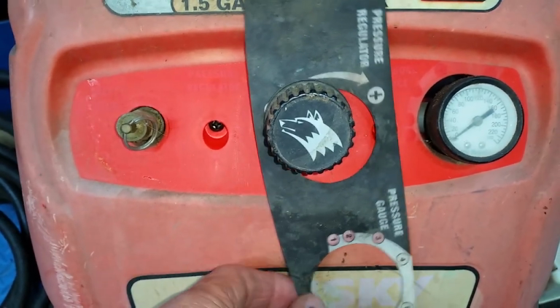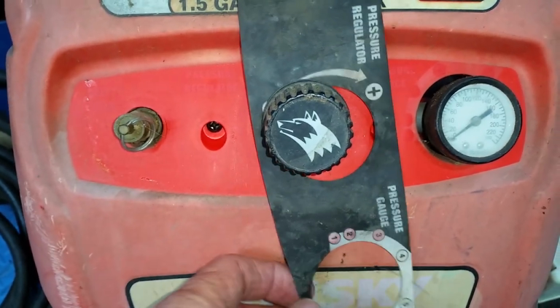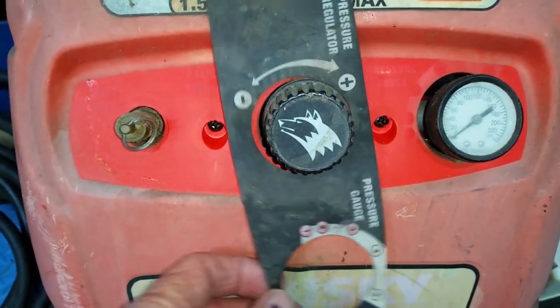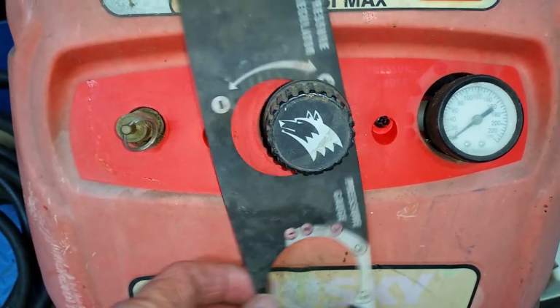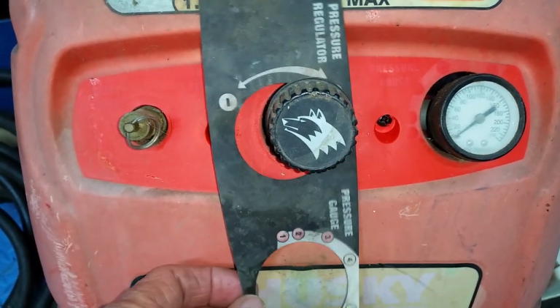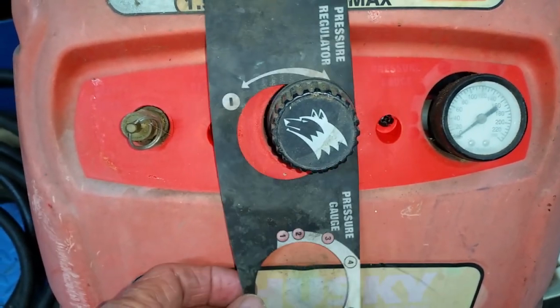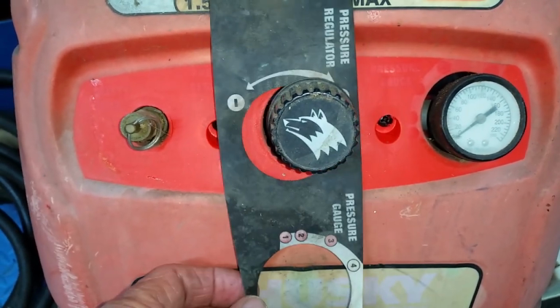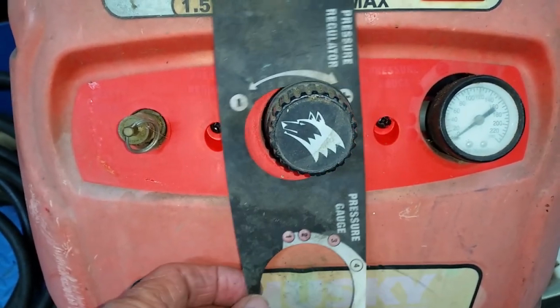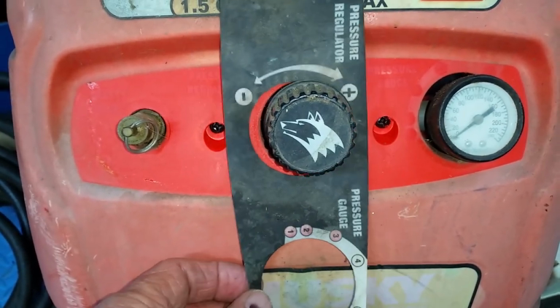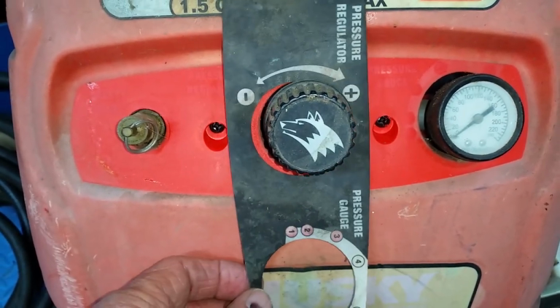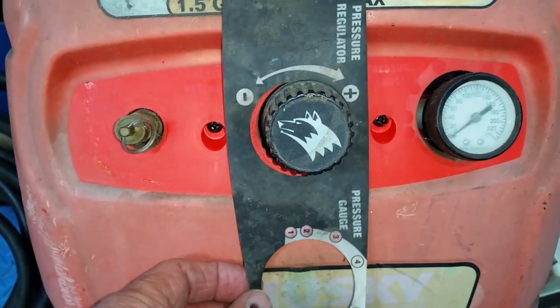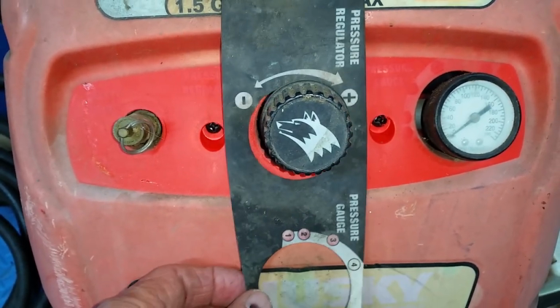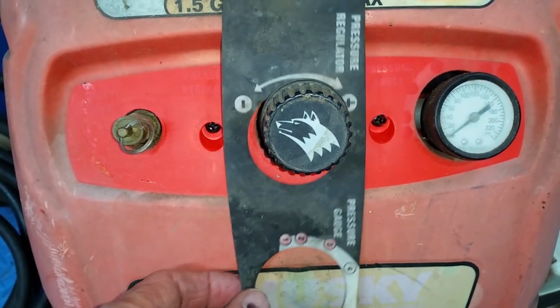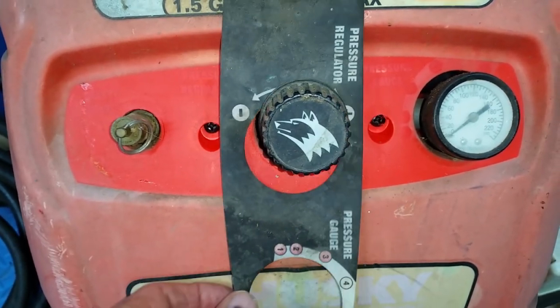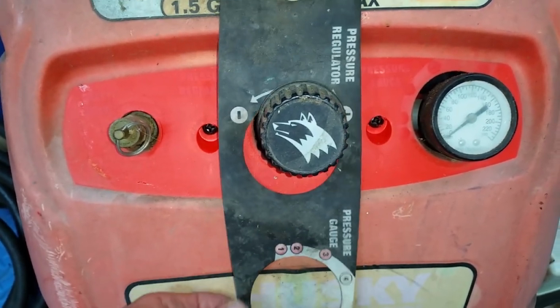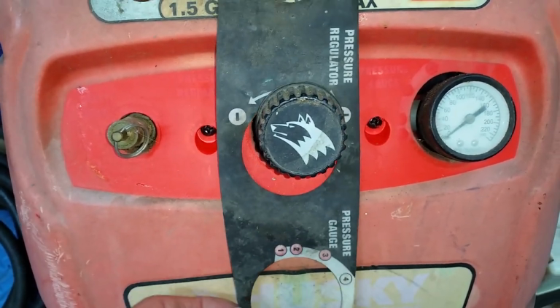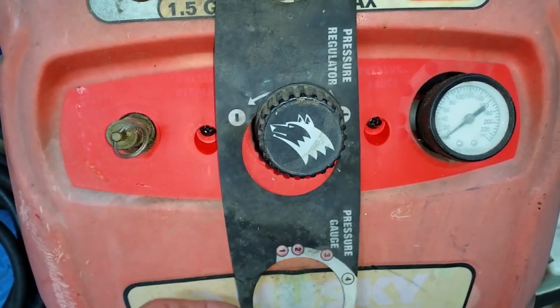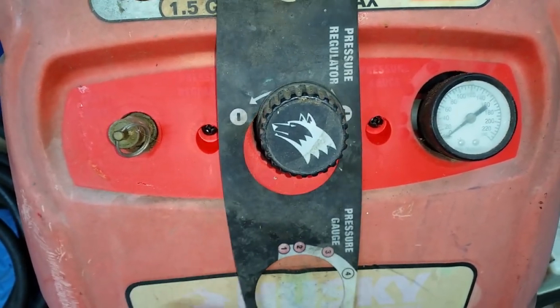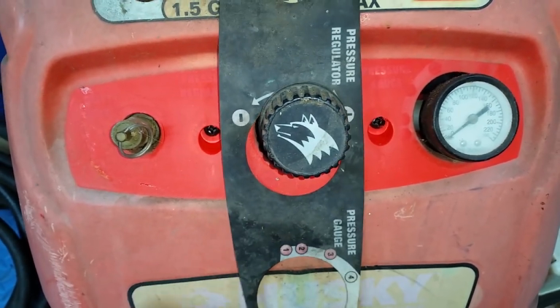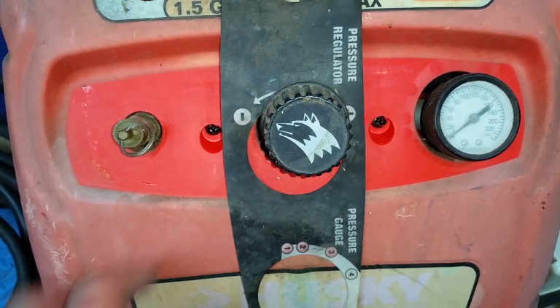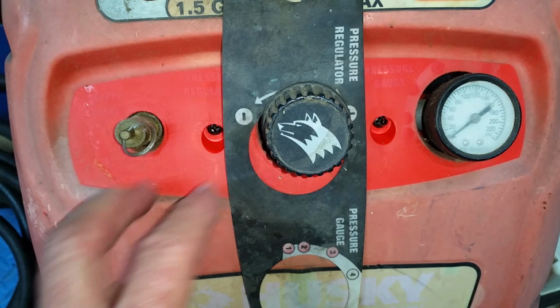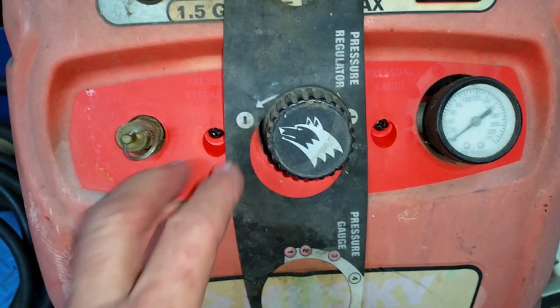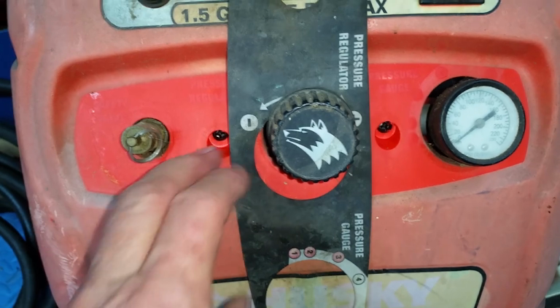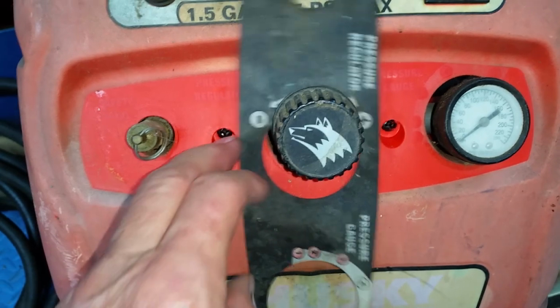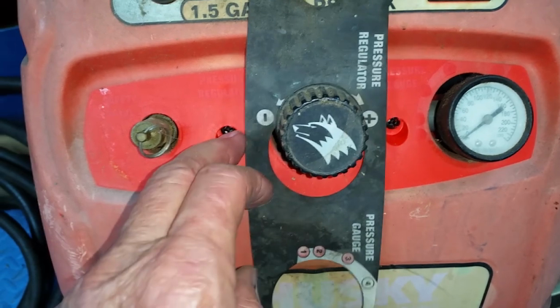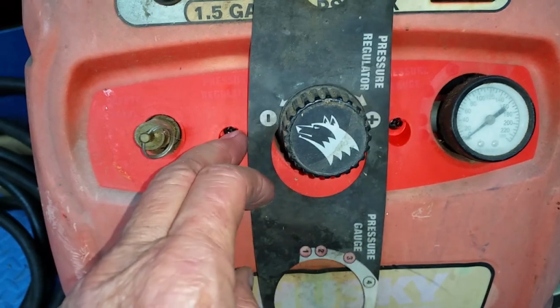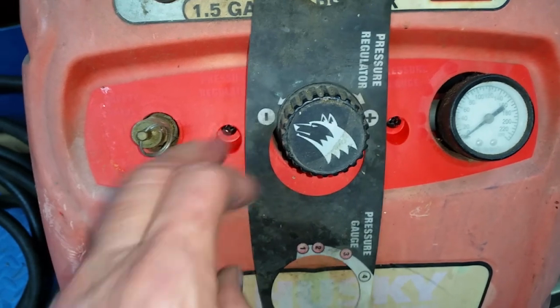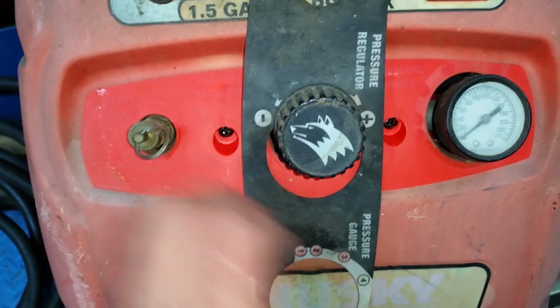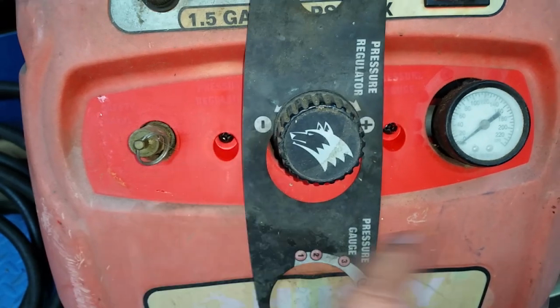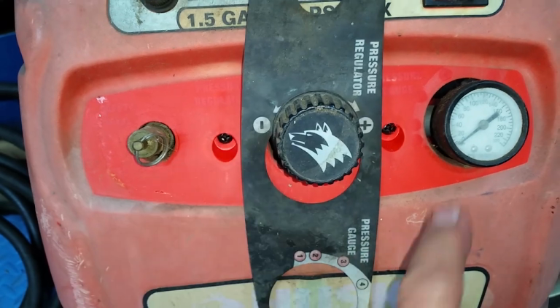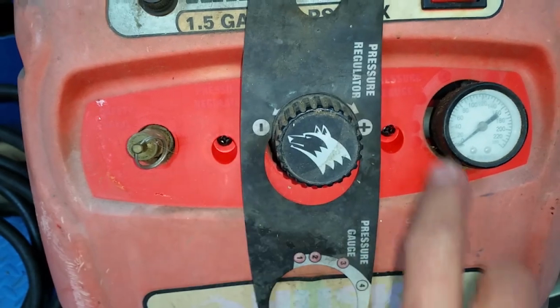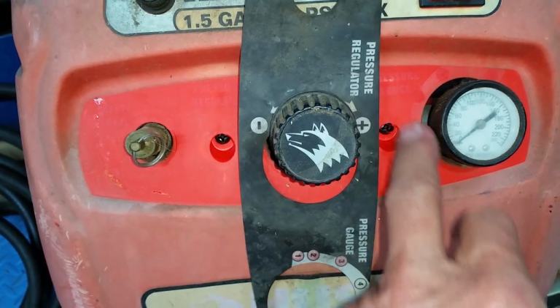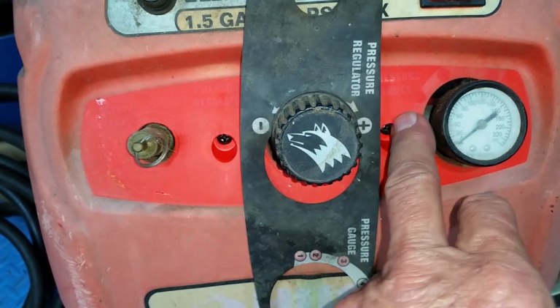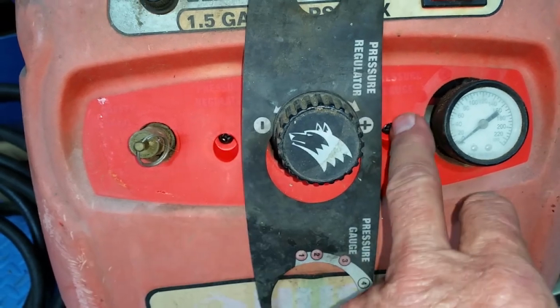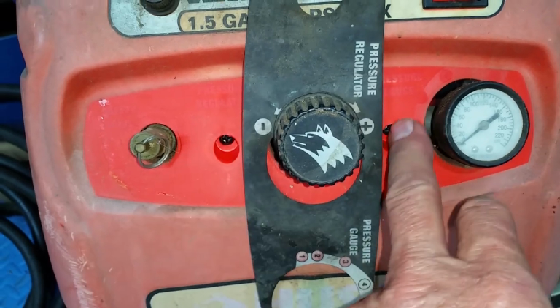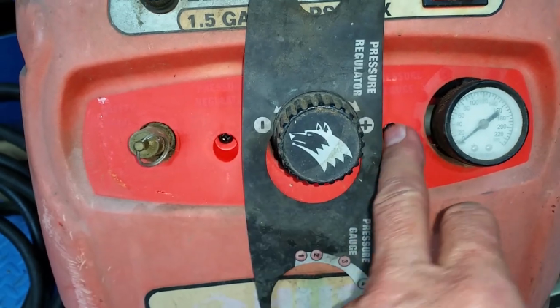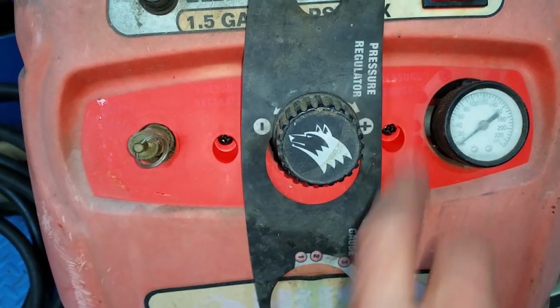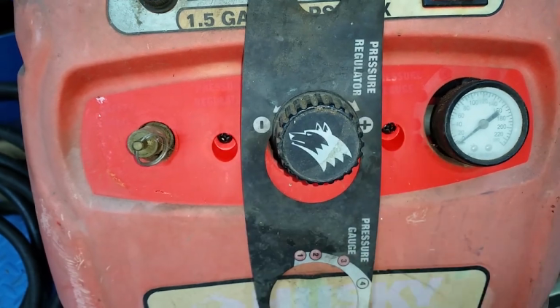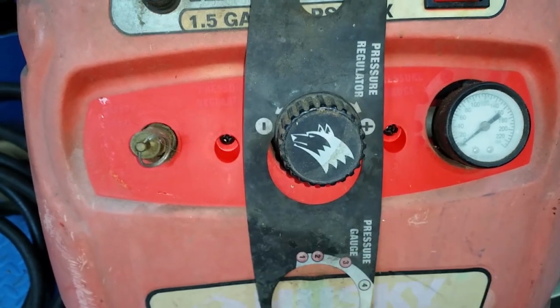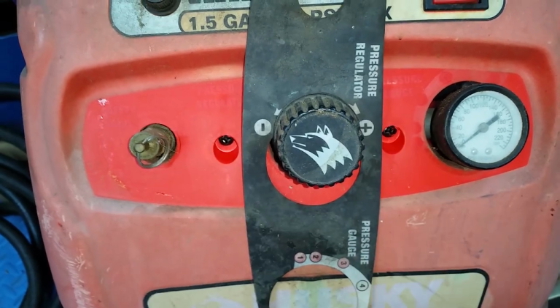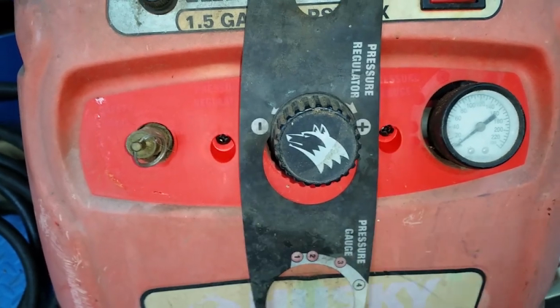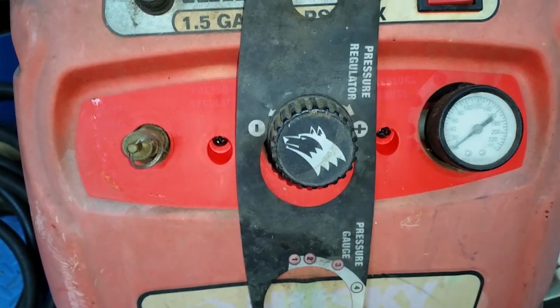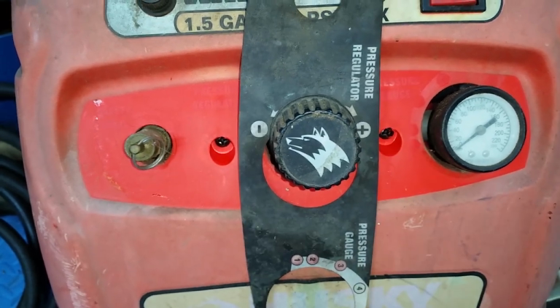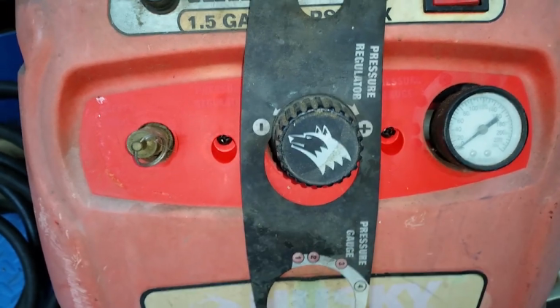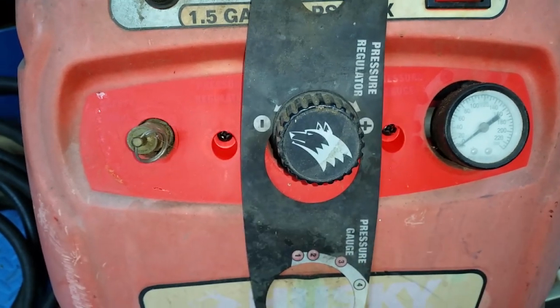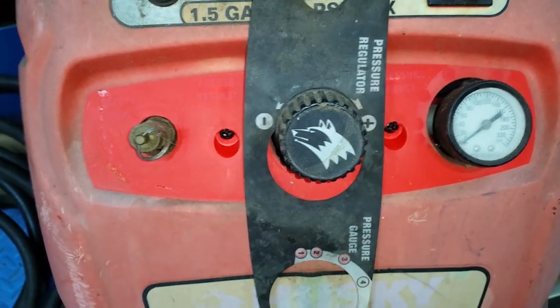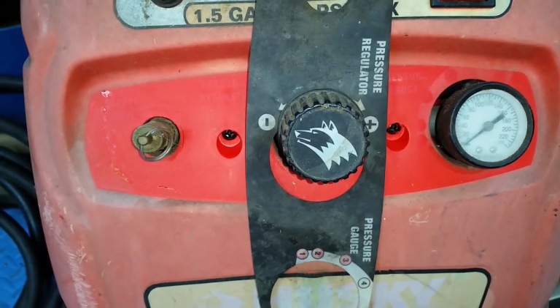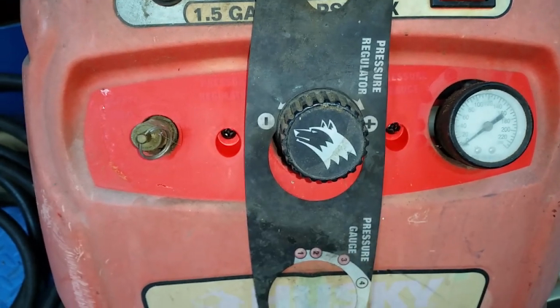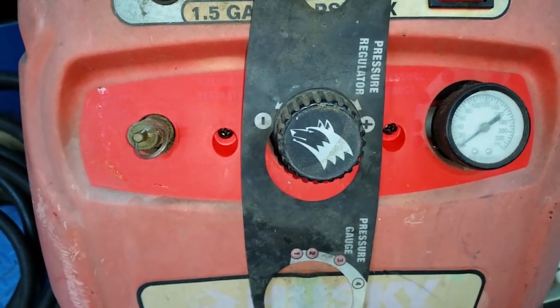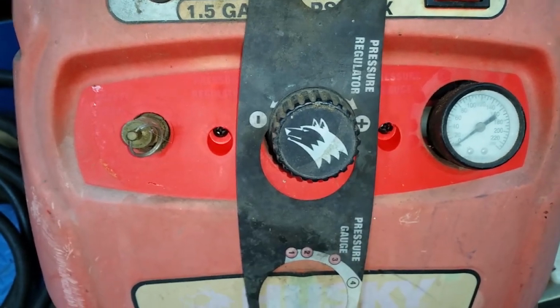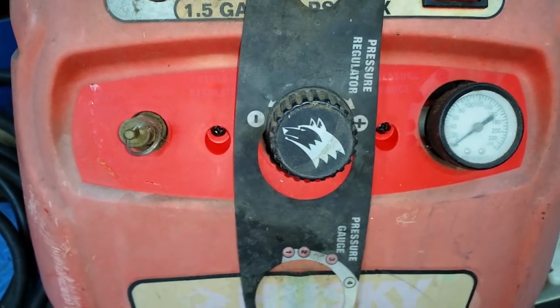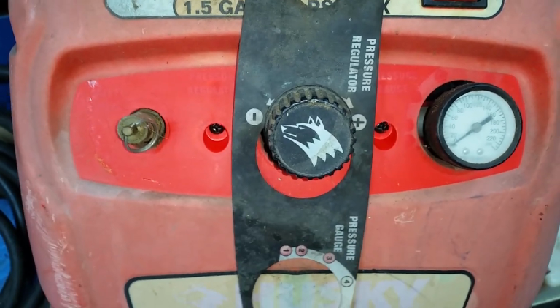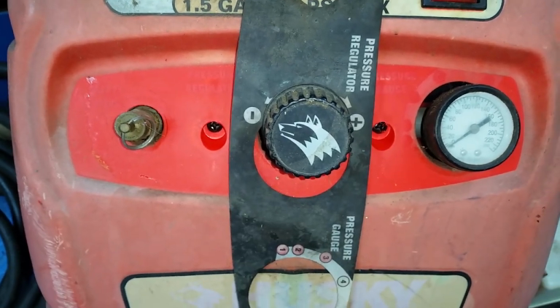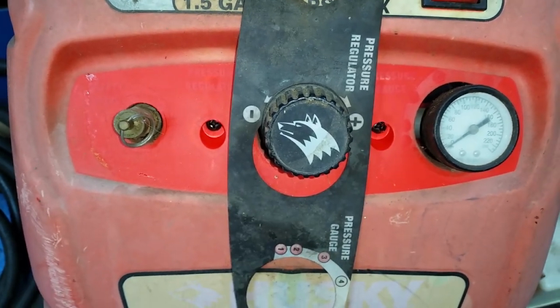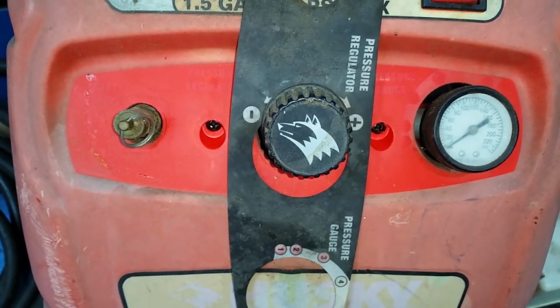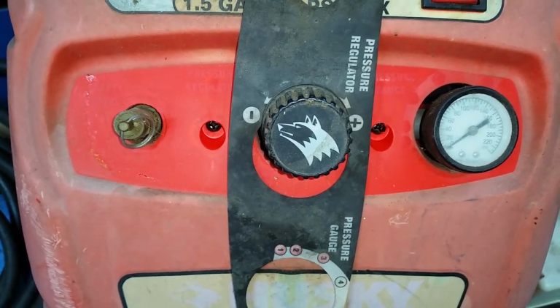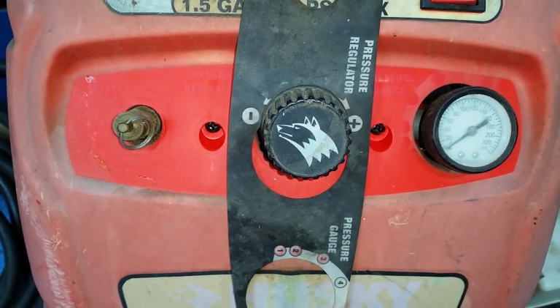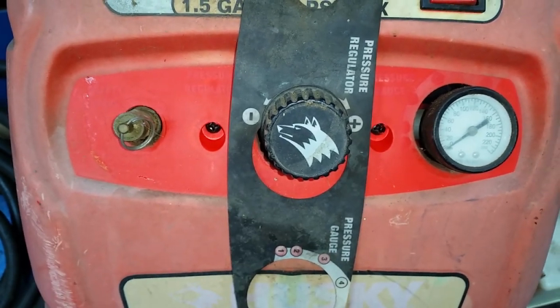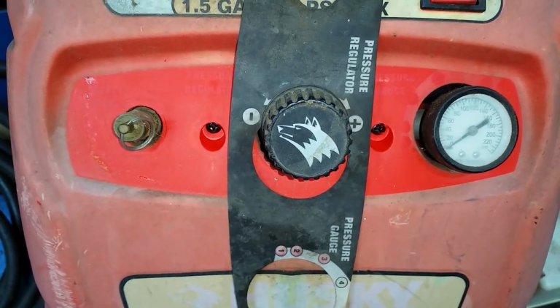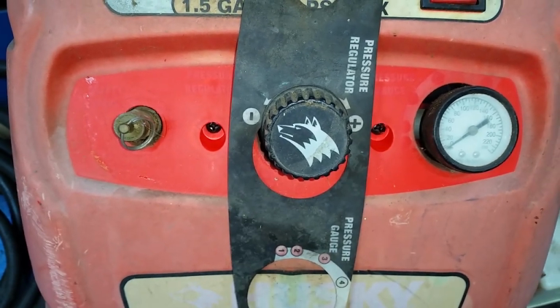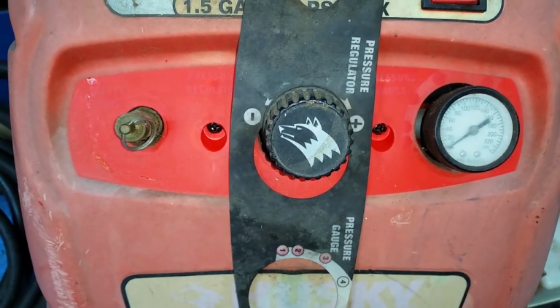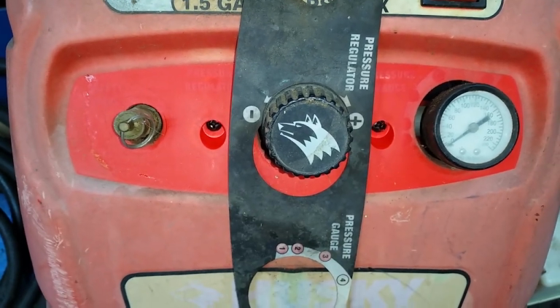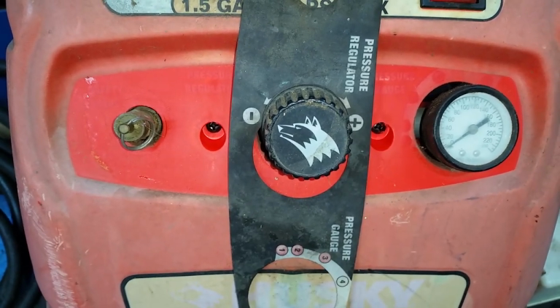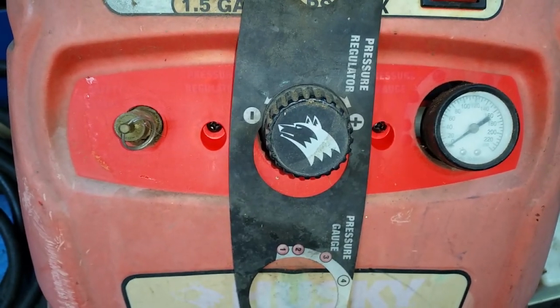Underneath this label there are two hidden screws that hold the manifold on.